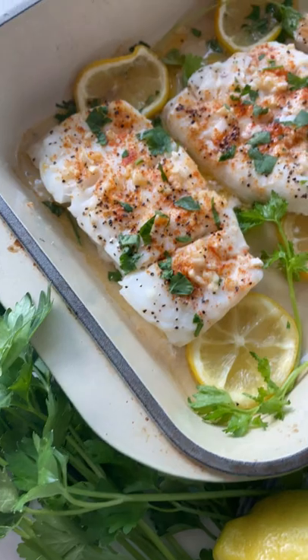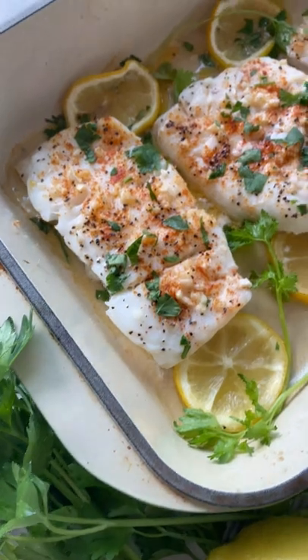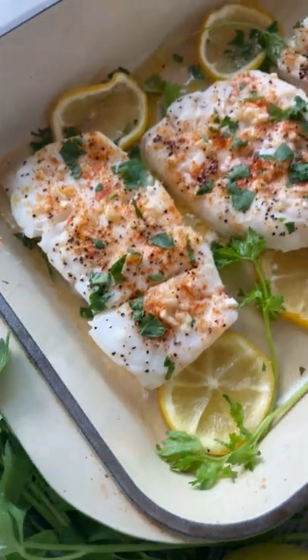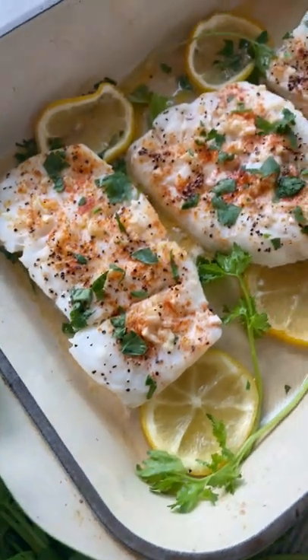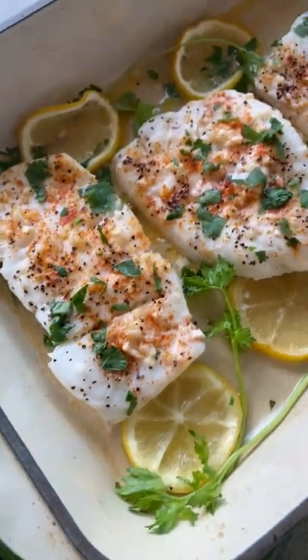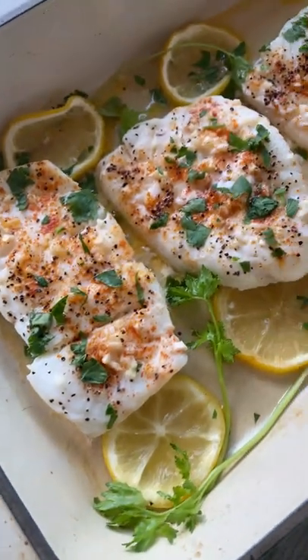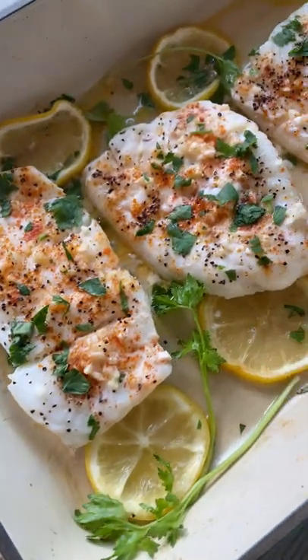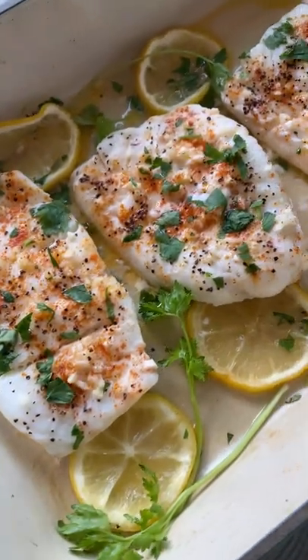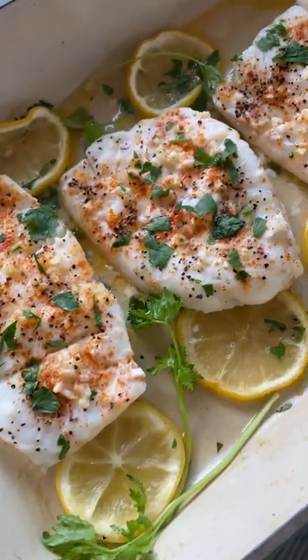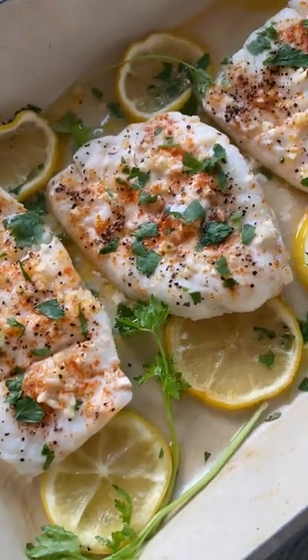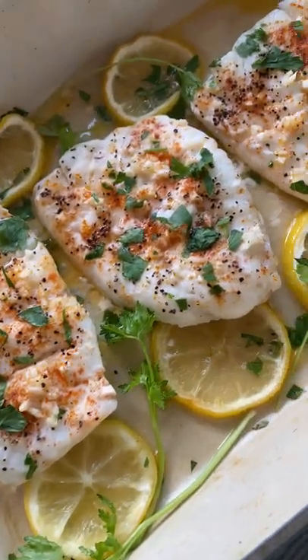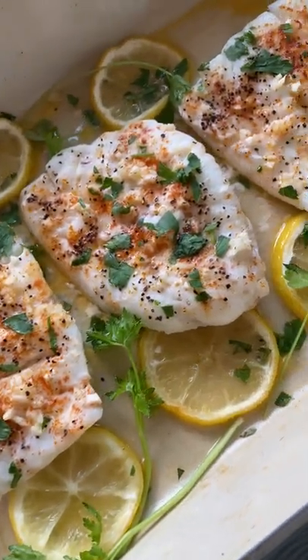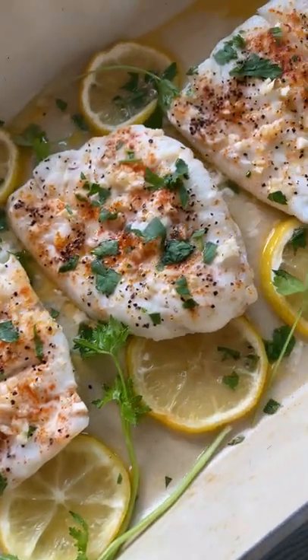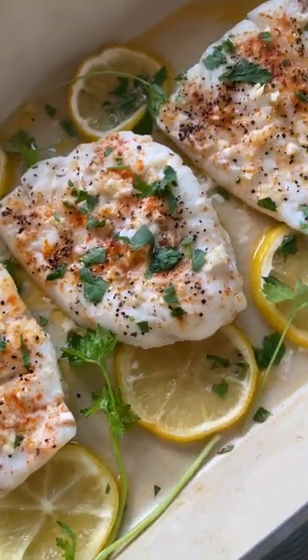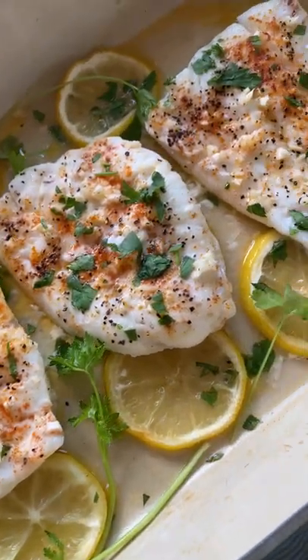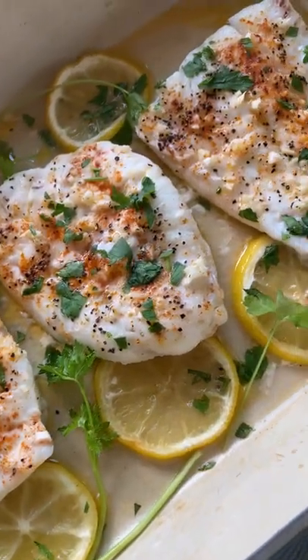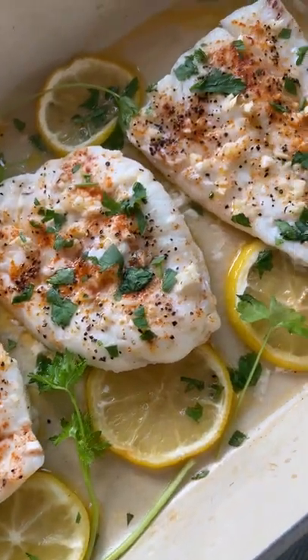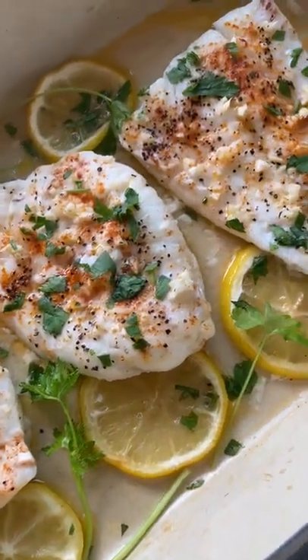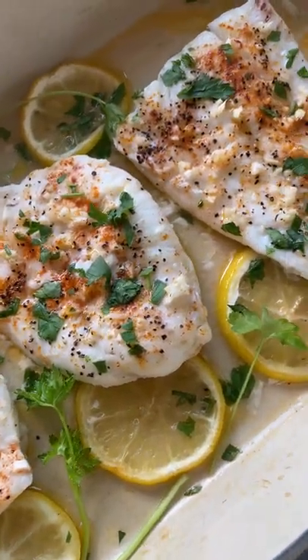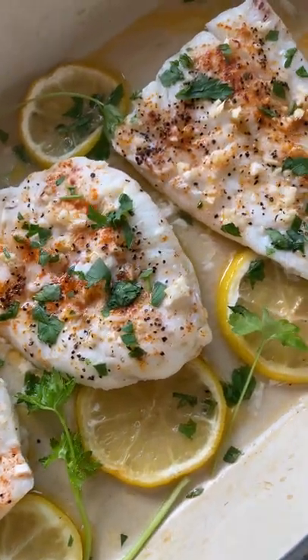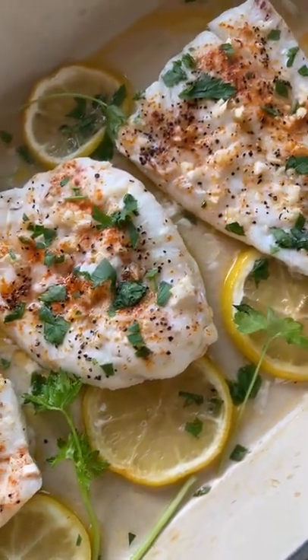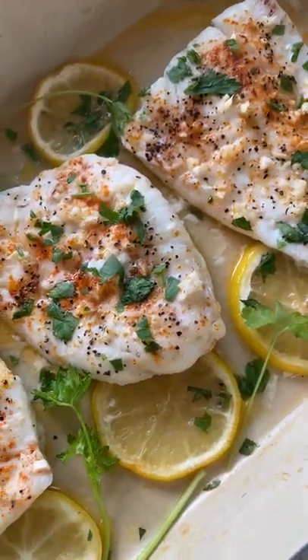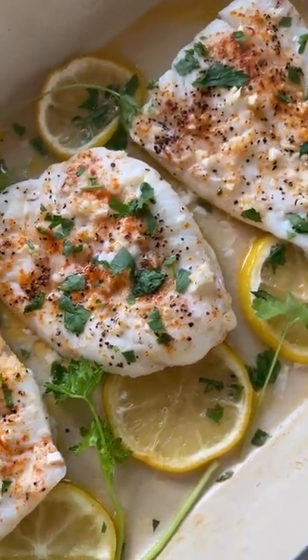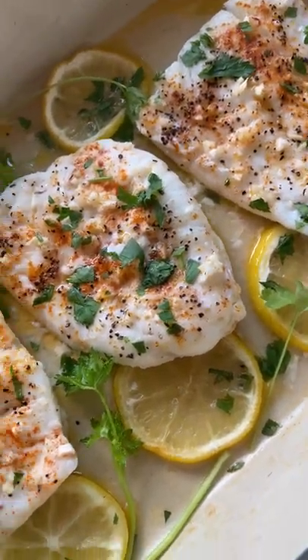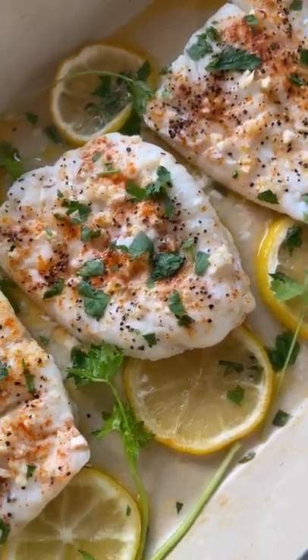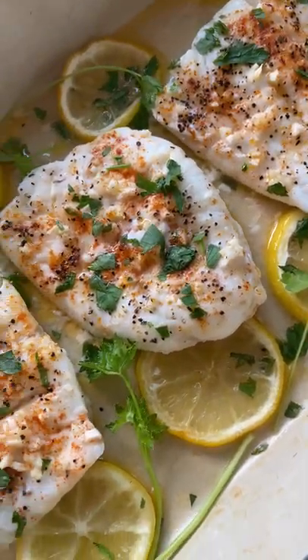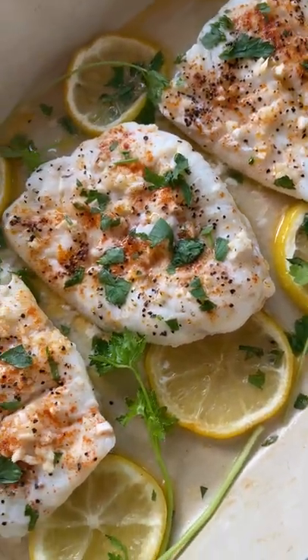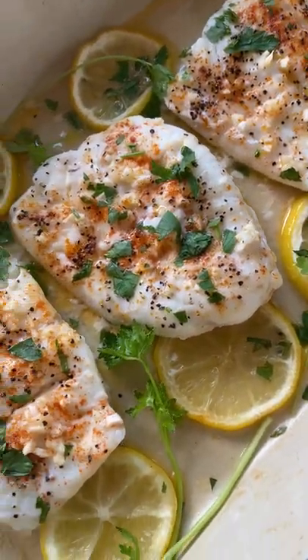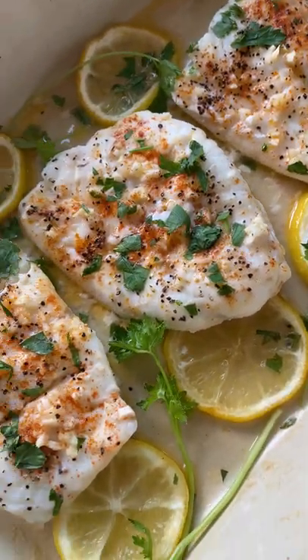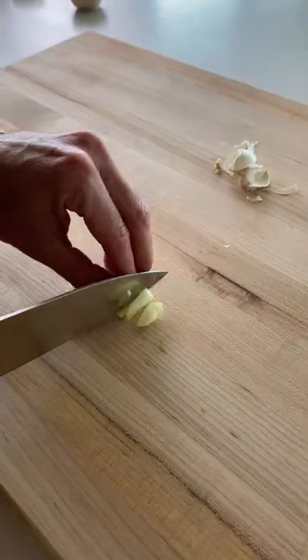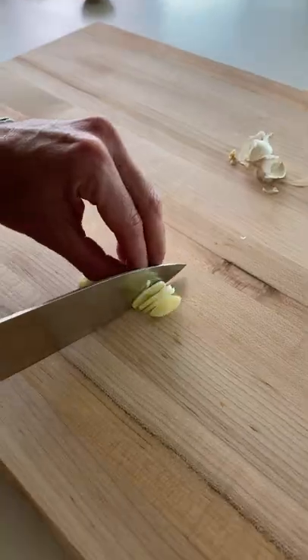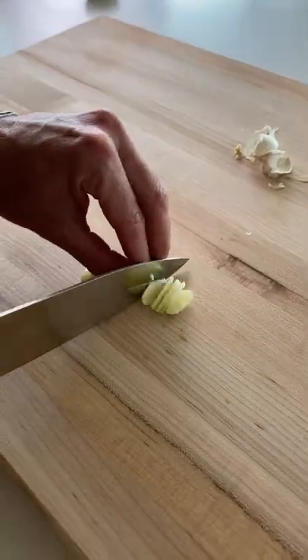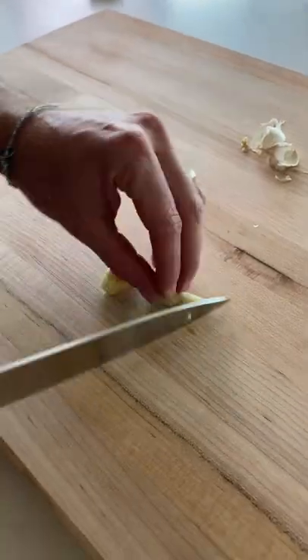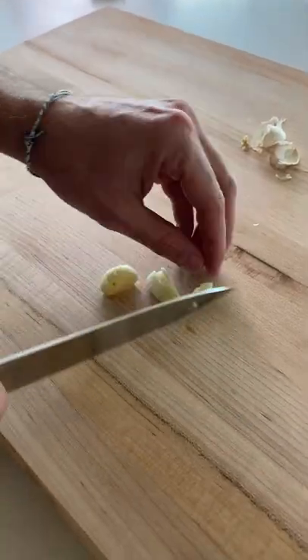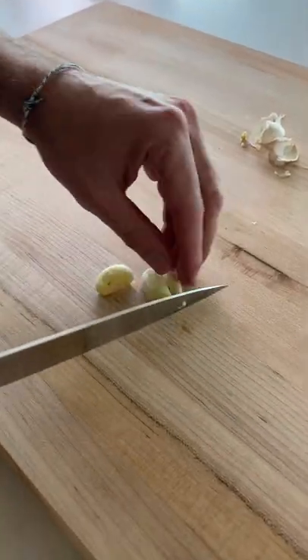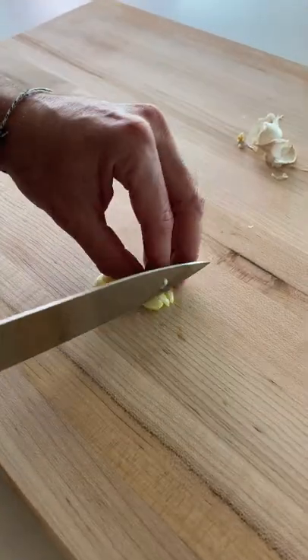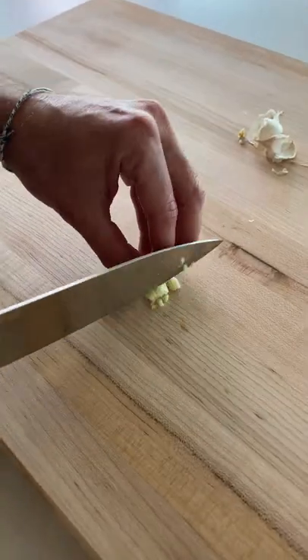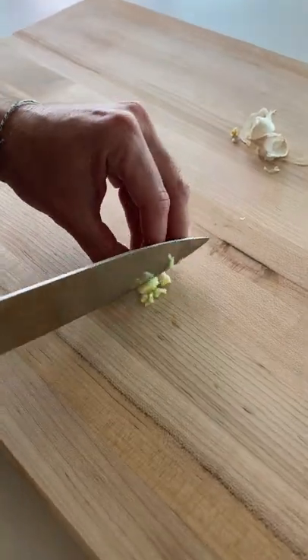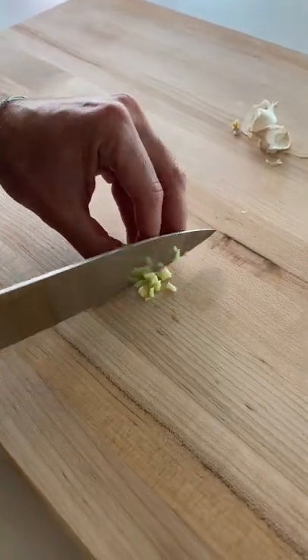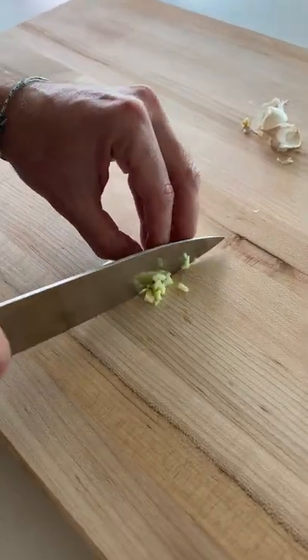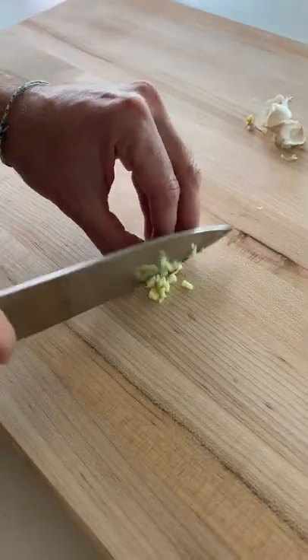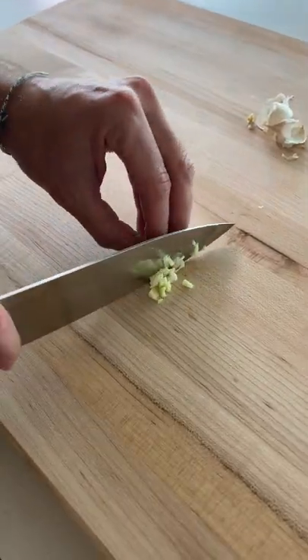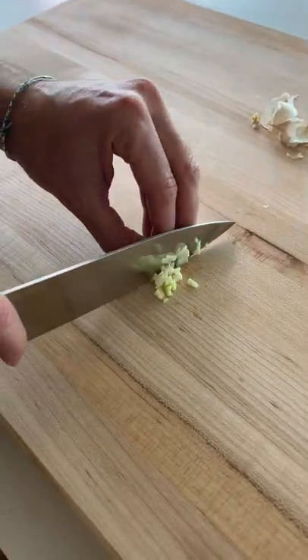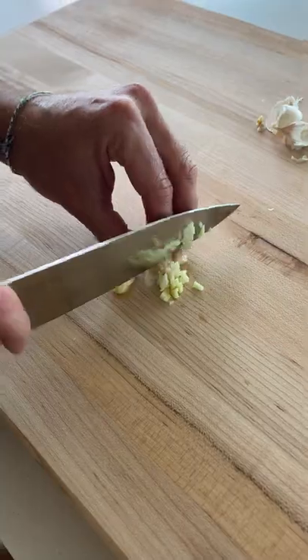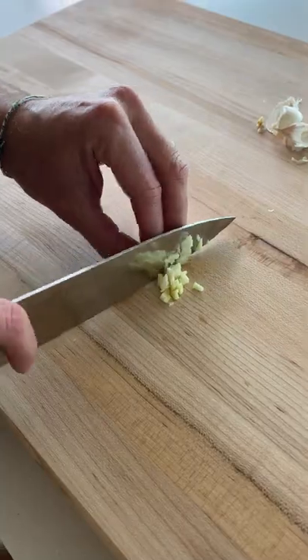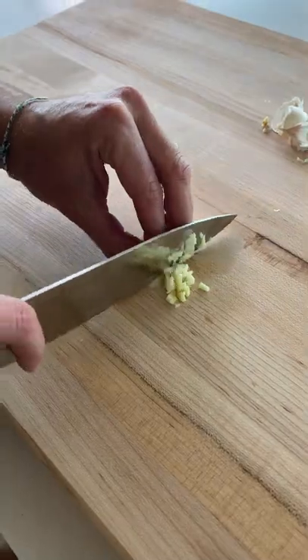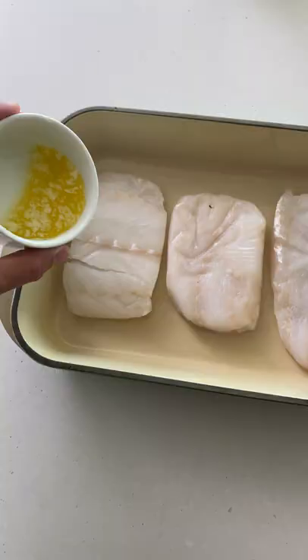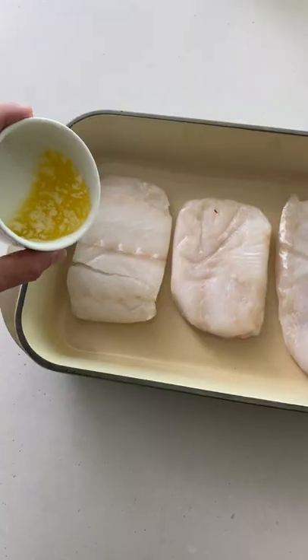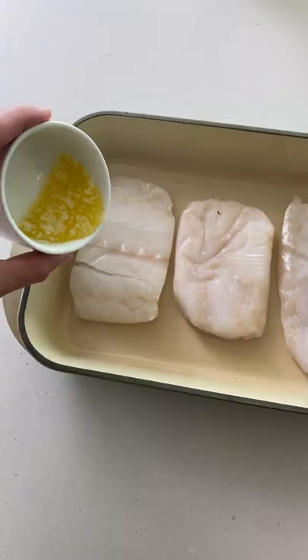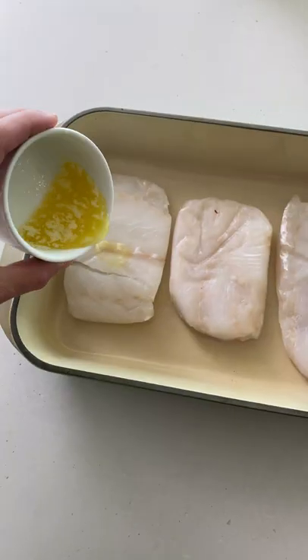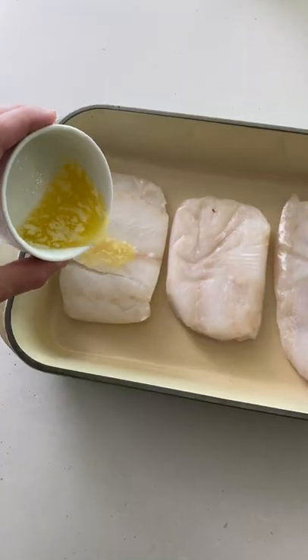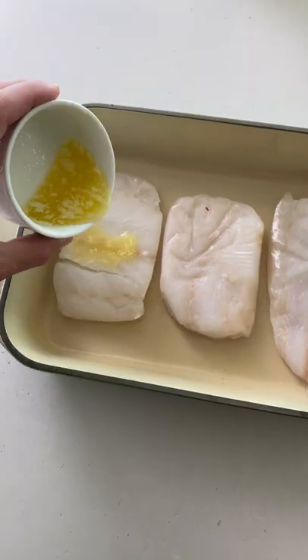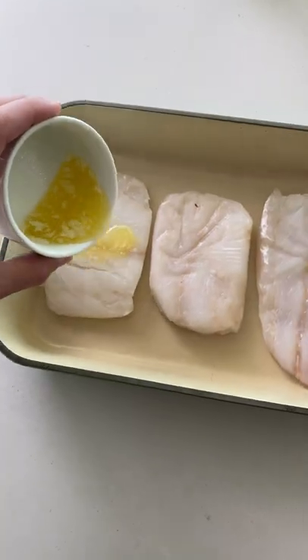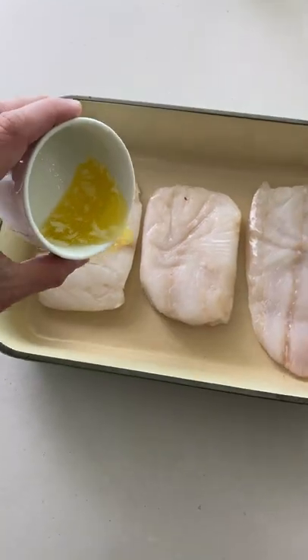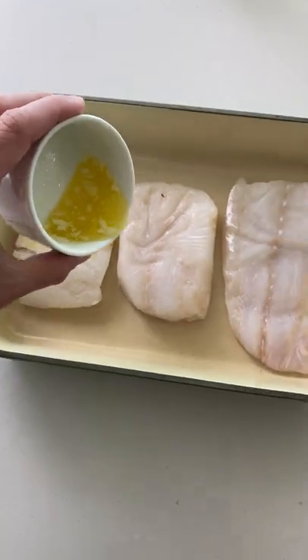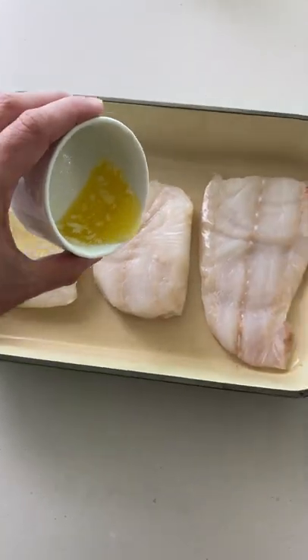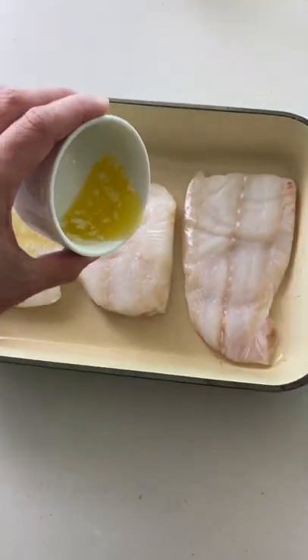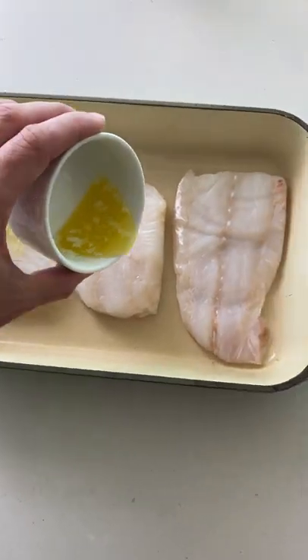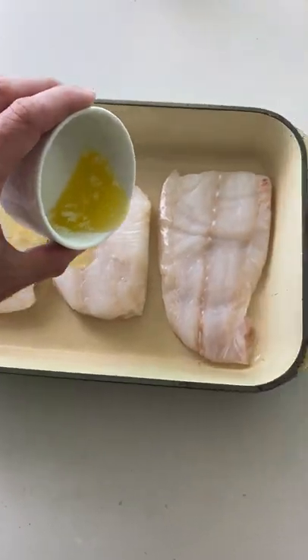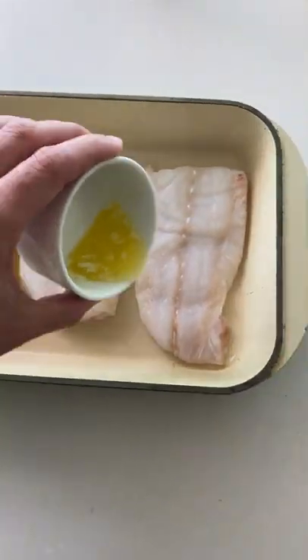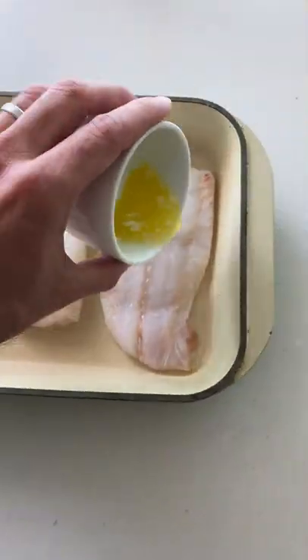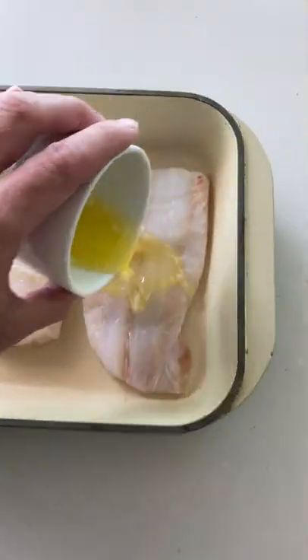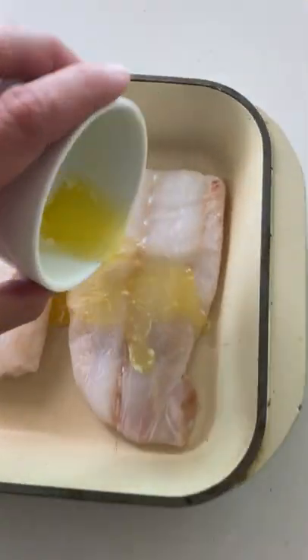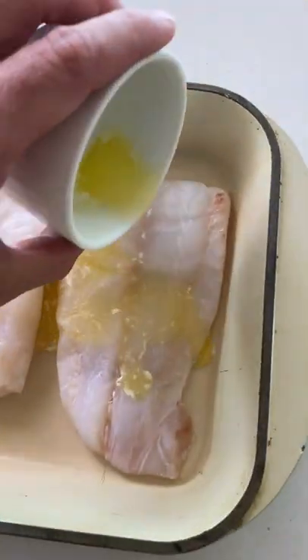You guys need to pay attention to this one. This is the easiest fish recipe I have ever seen. It's baked cod and it's absolutely delicious.